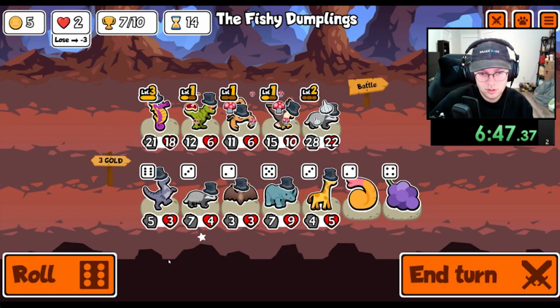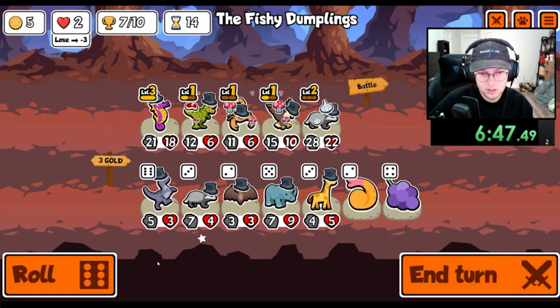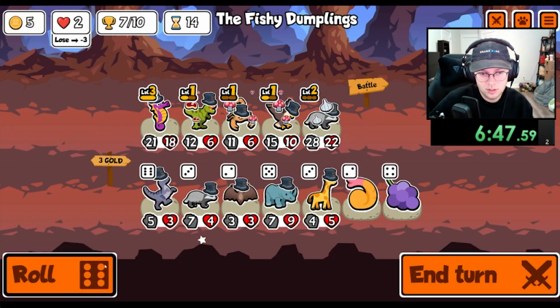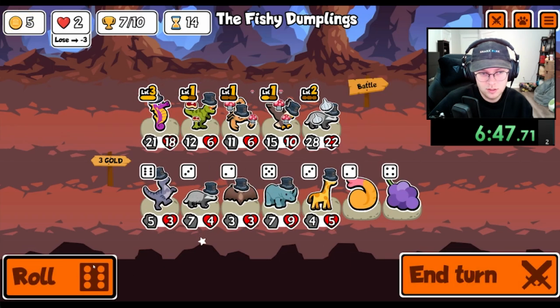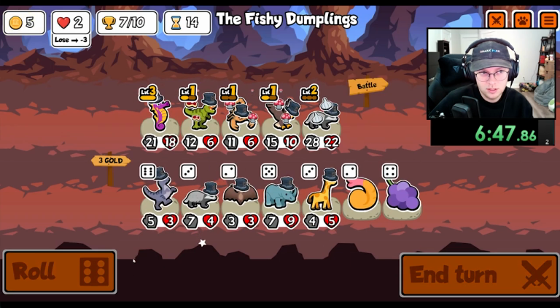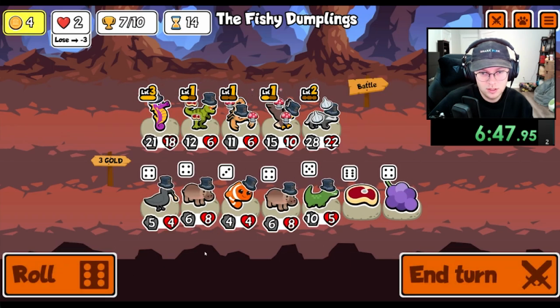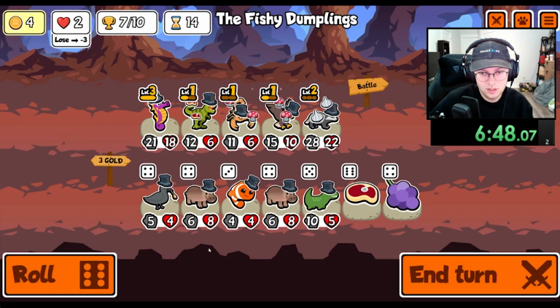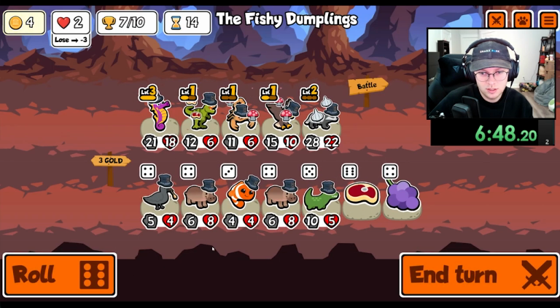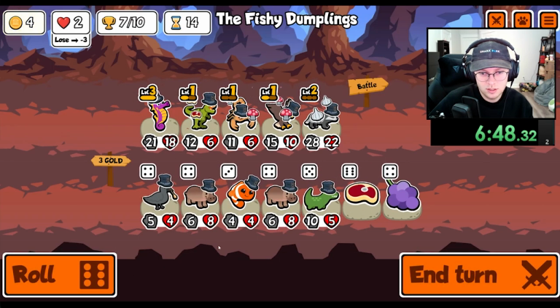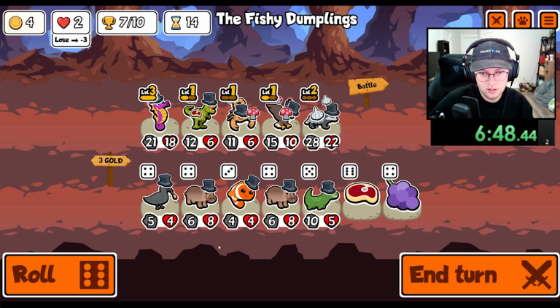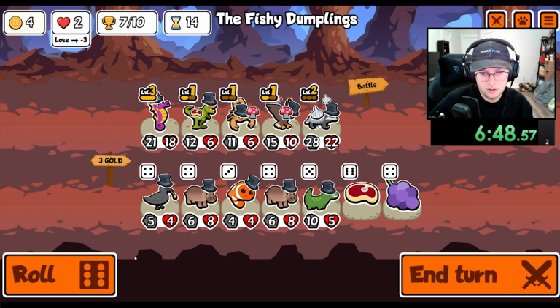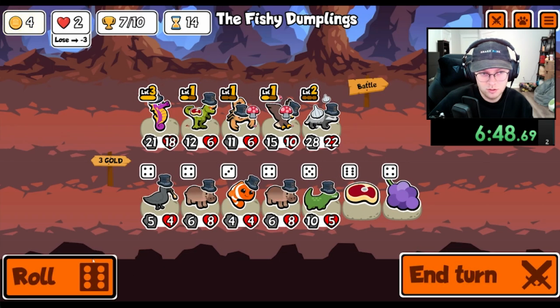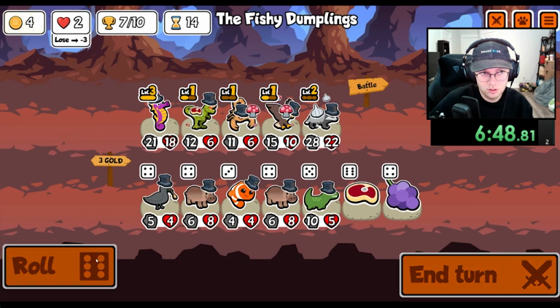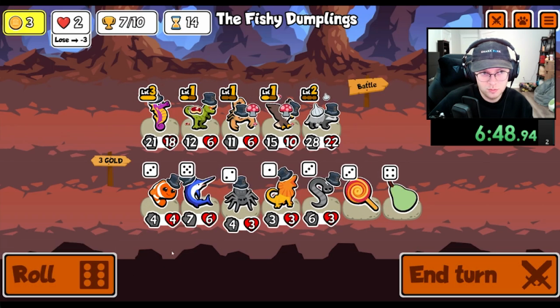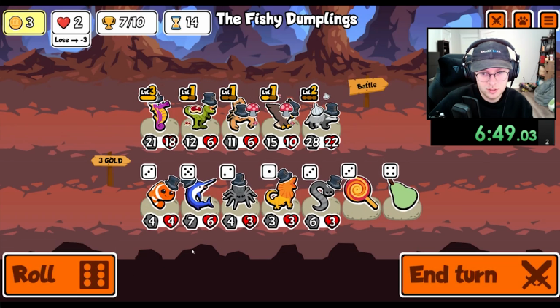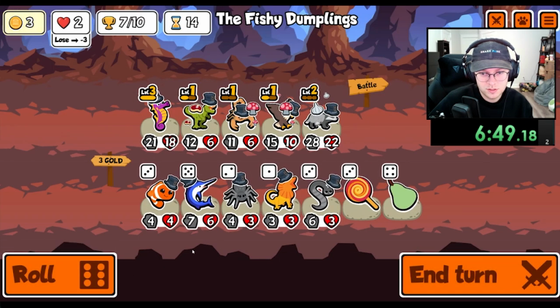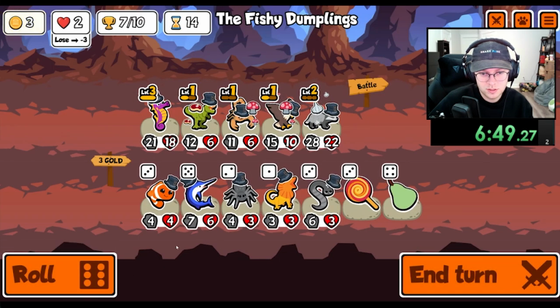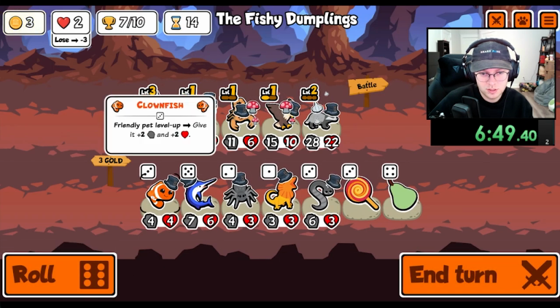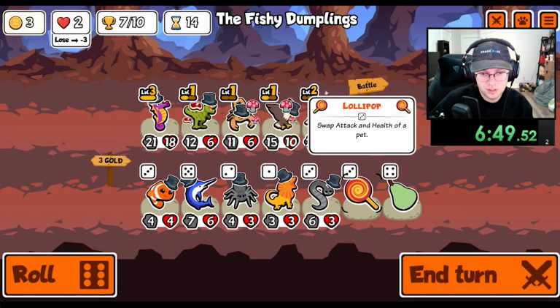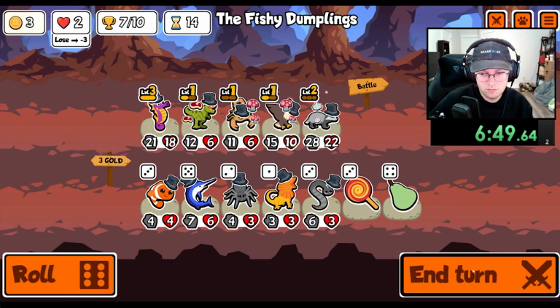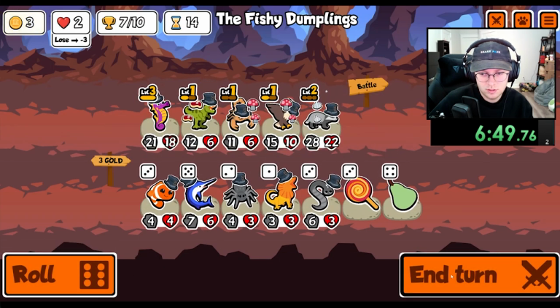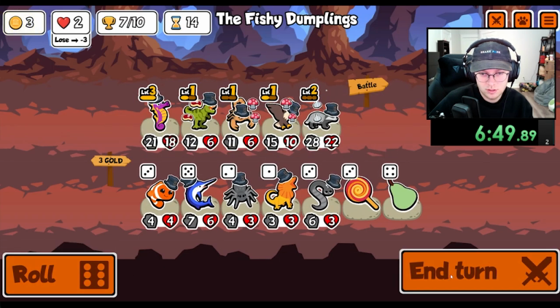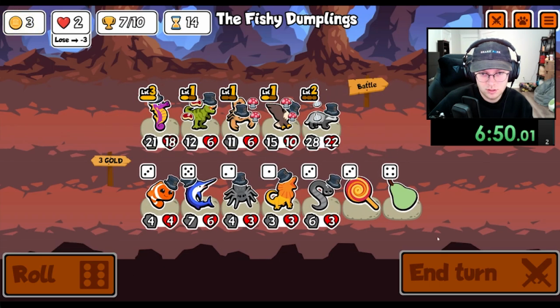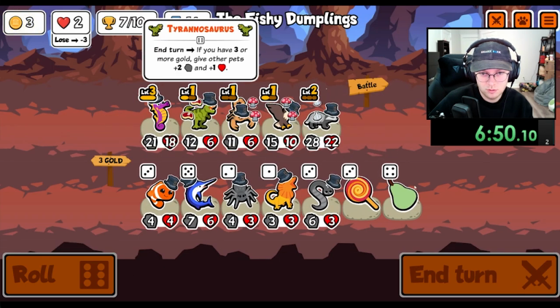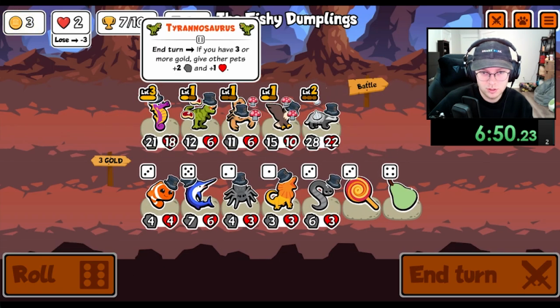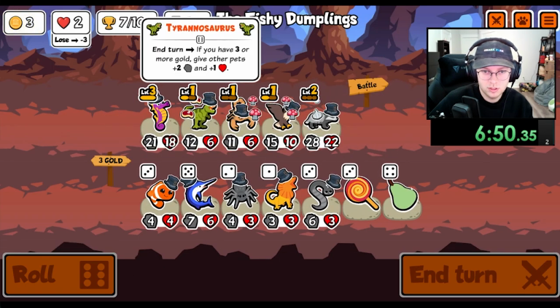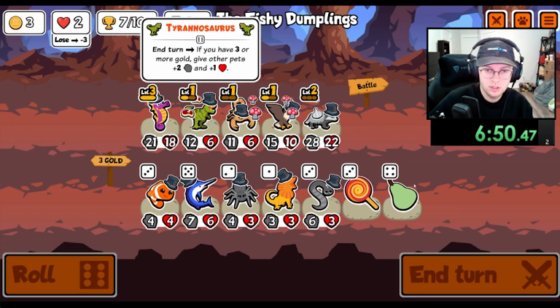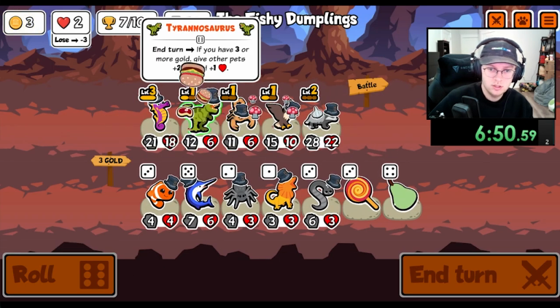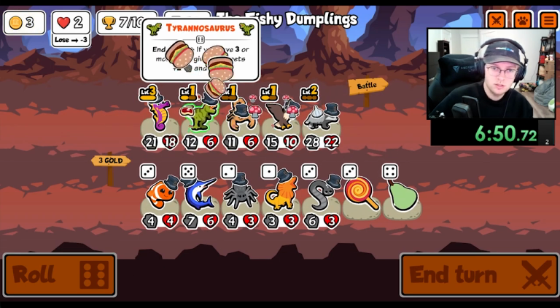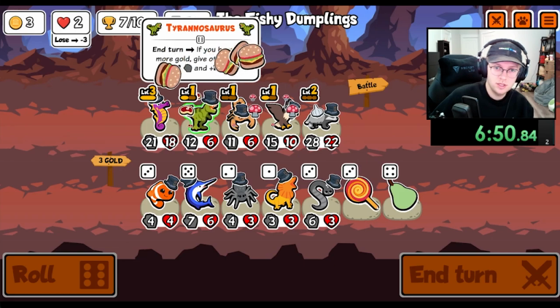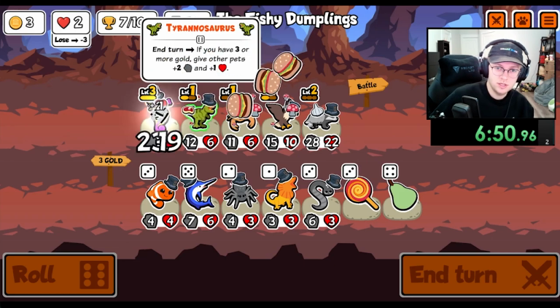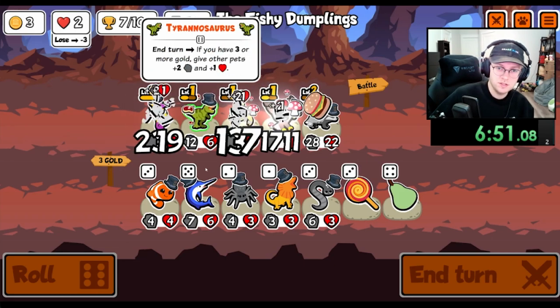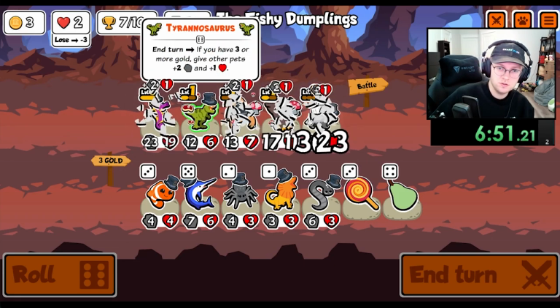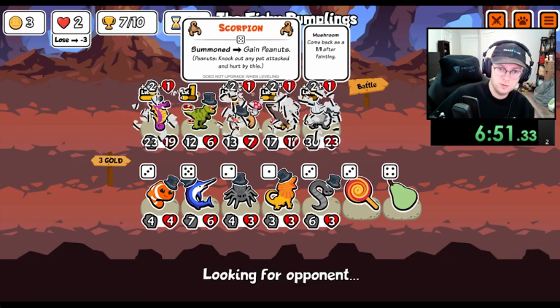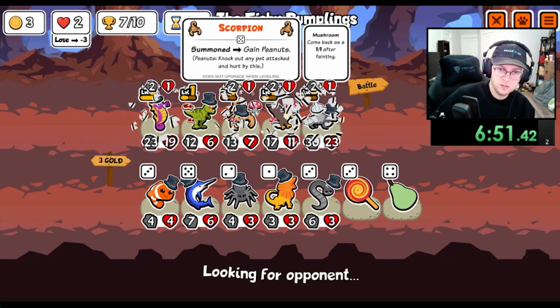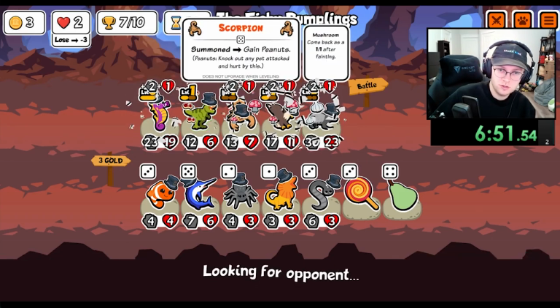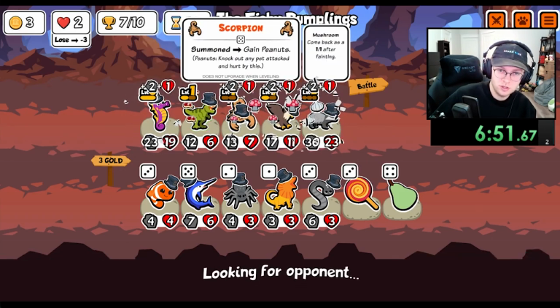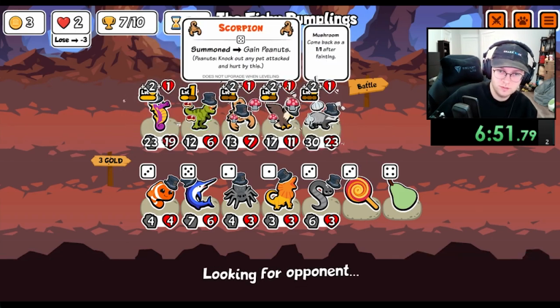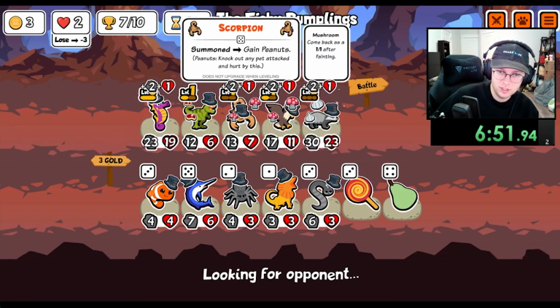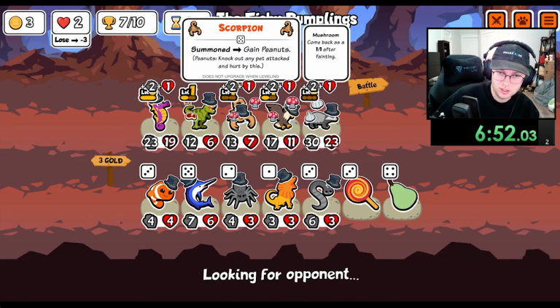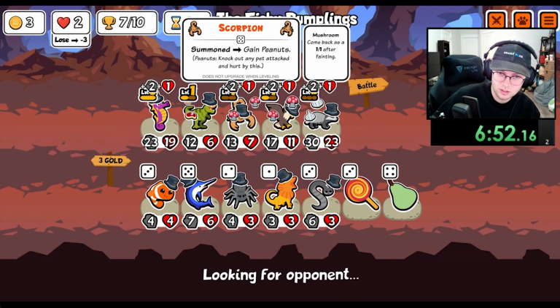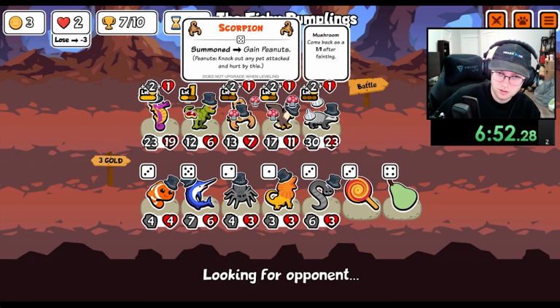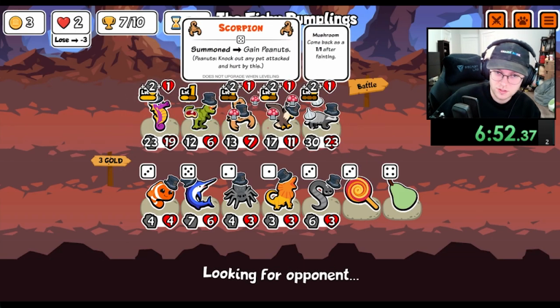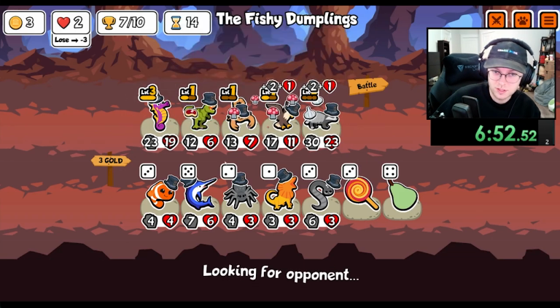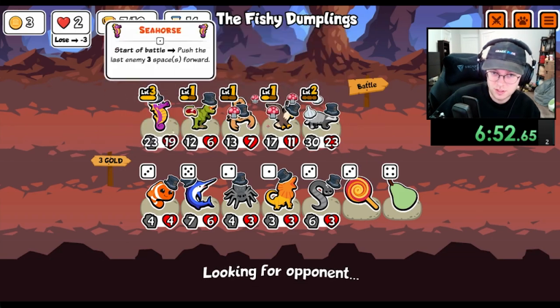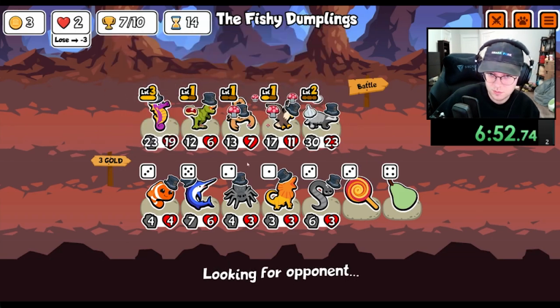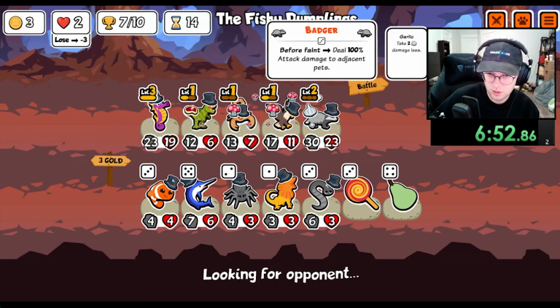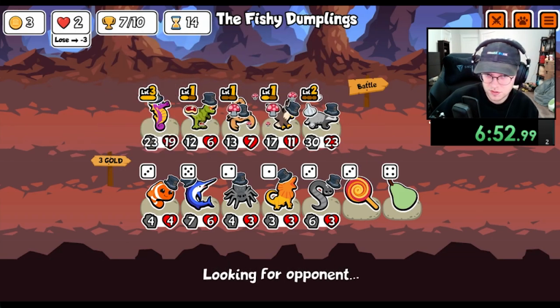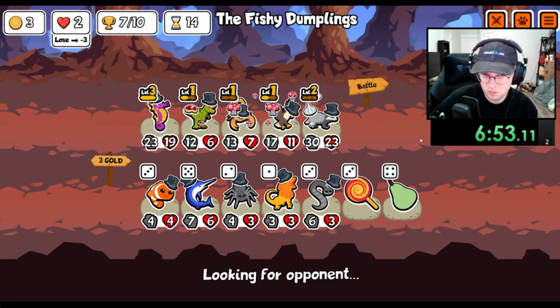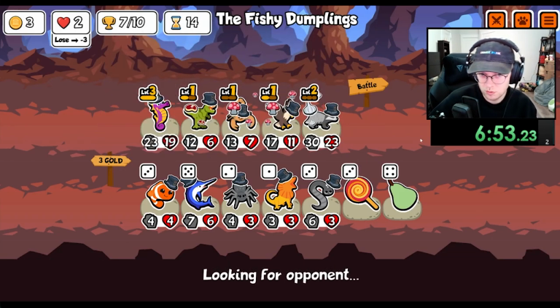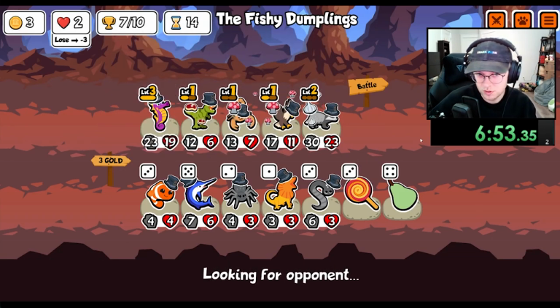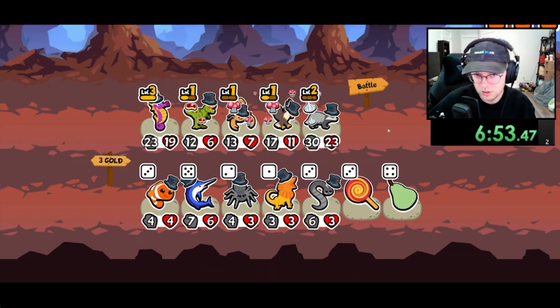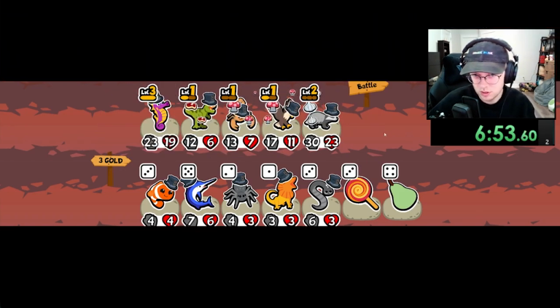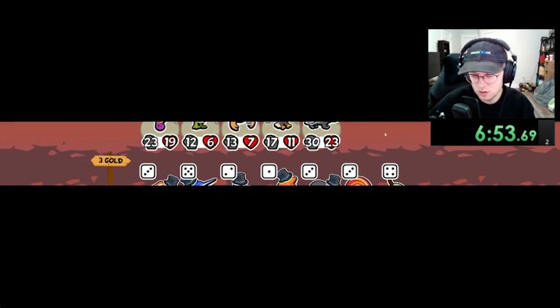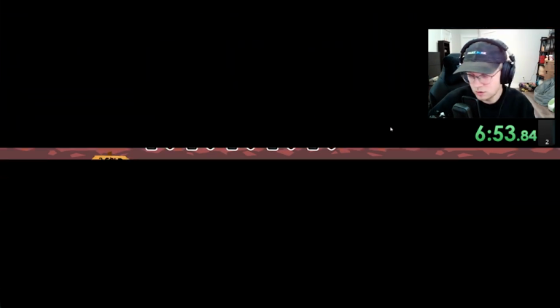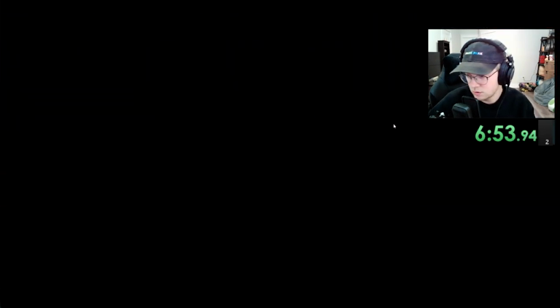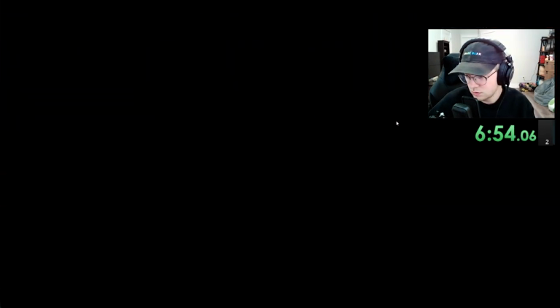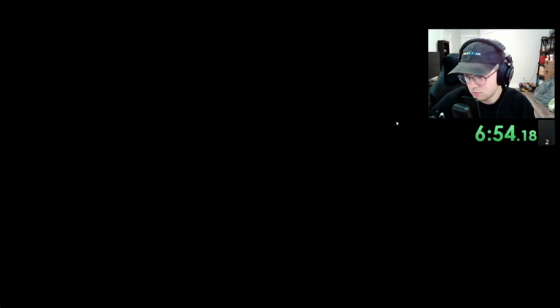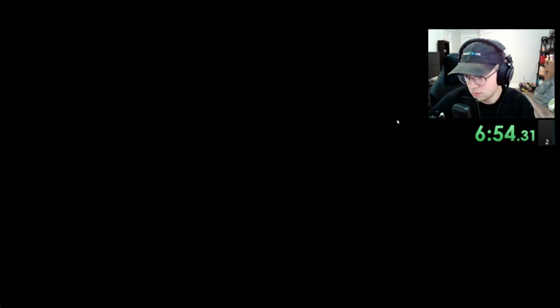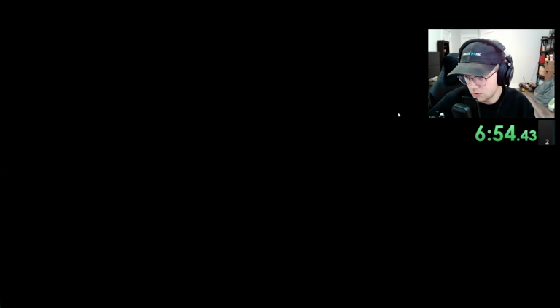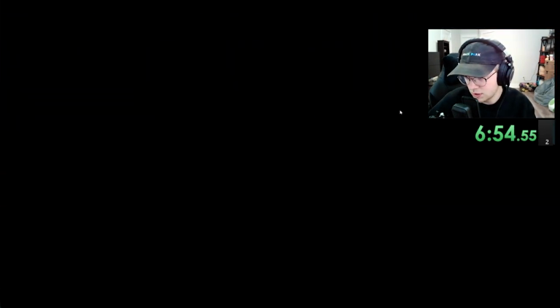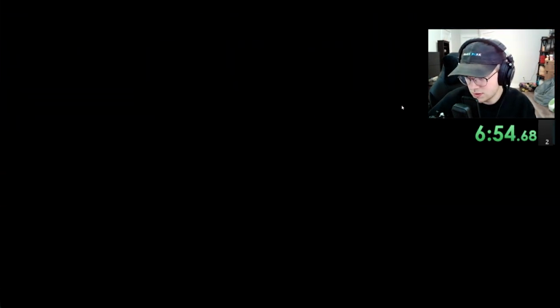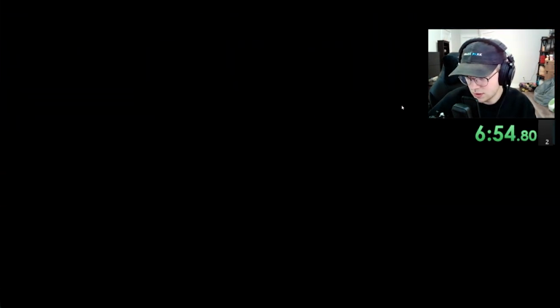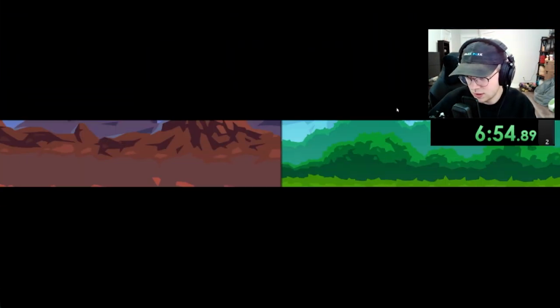Because the scorpion's strong enough to get kills, and then it spawns the one with the nuts to get them.